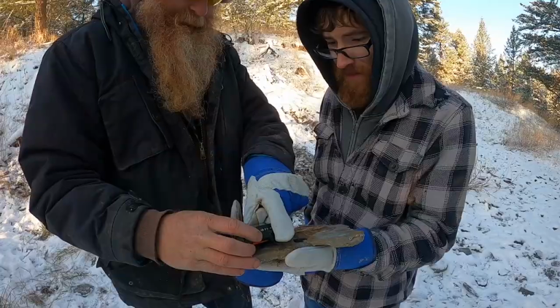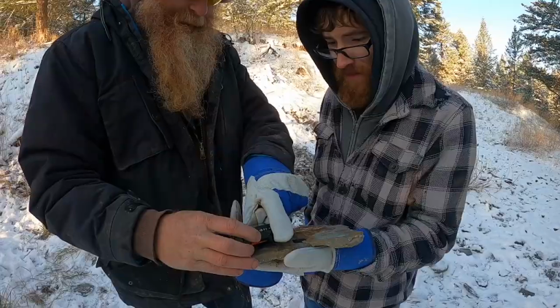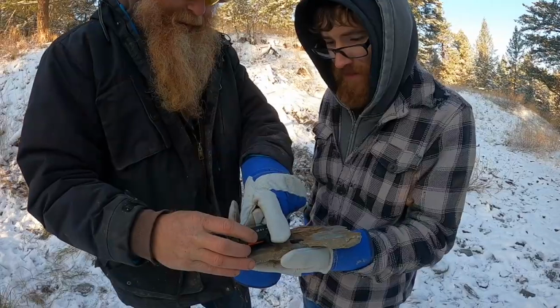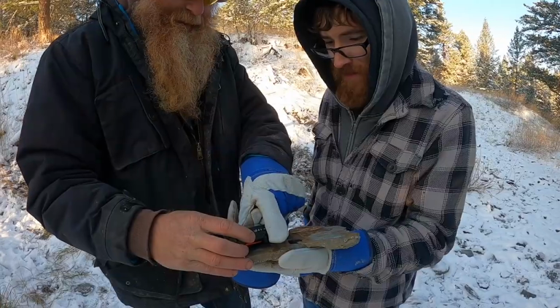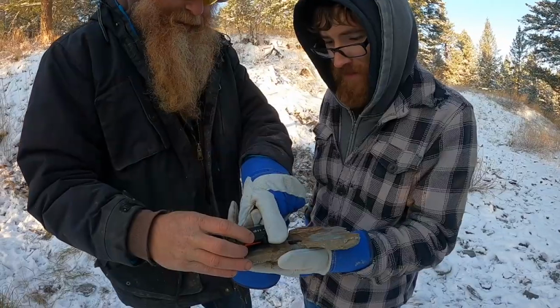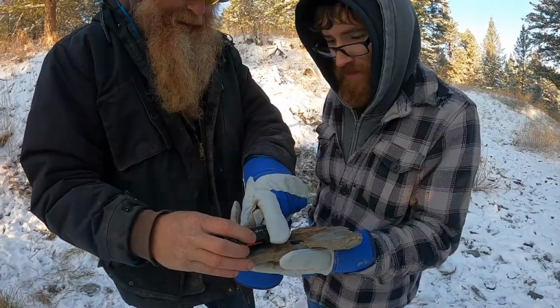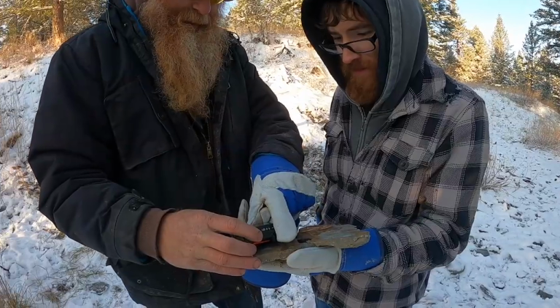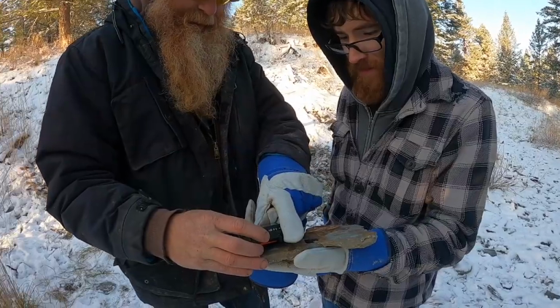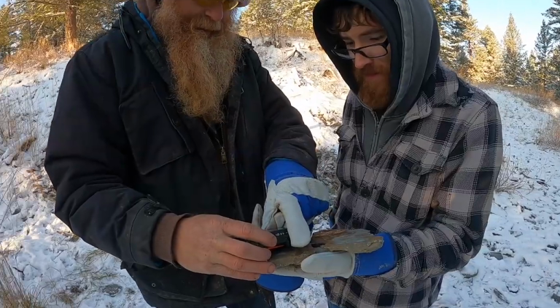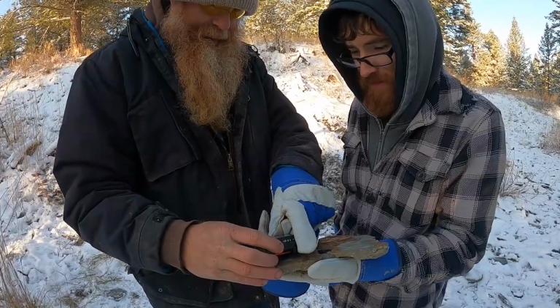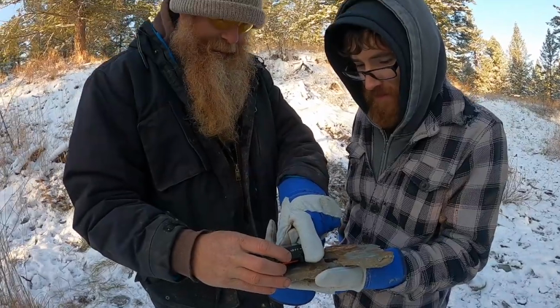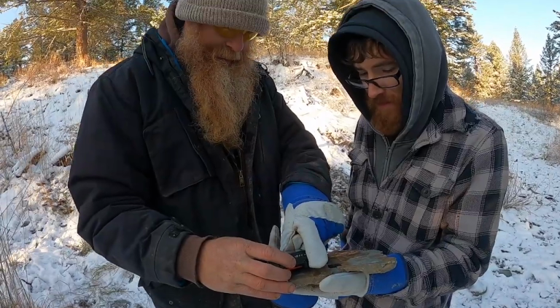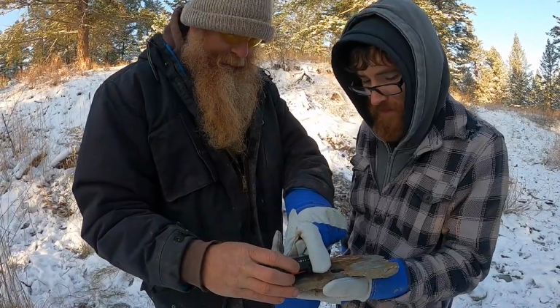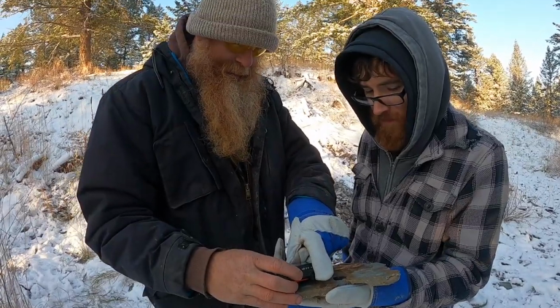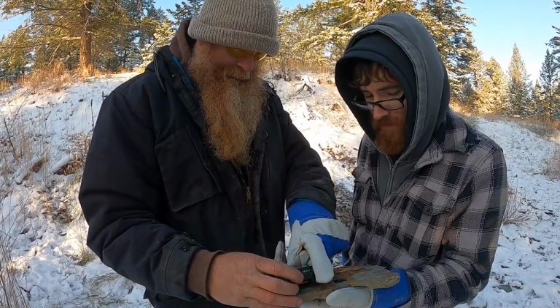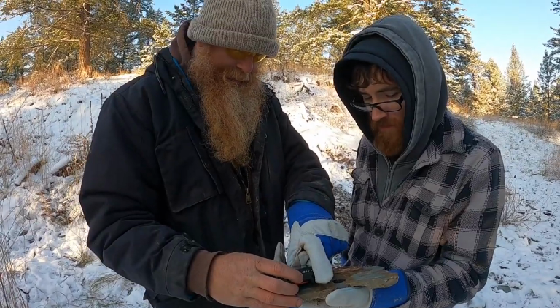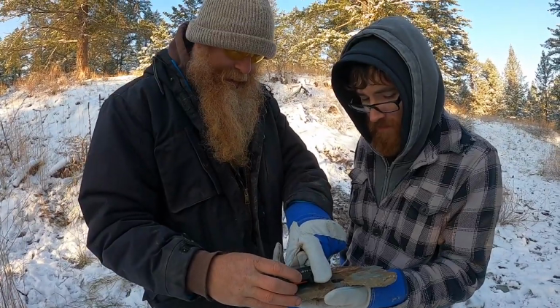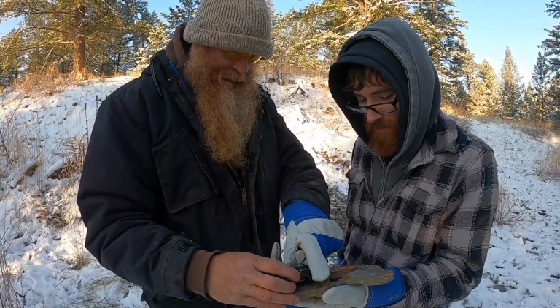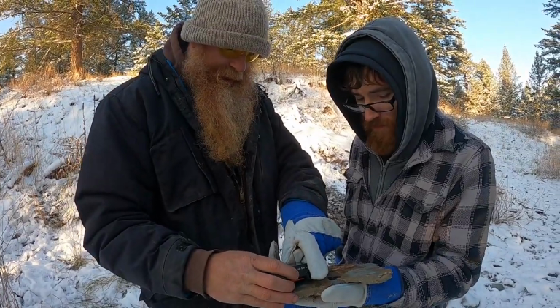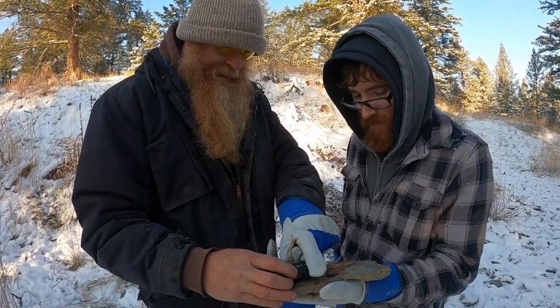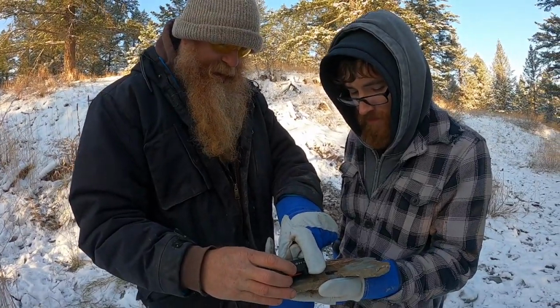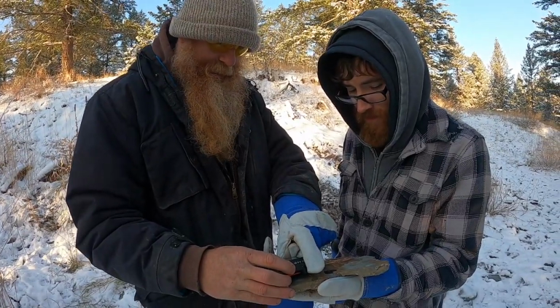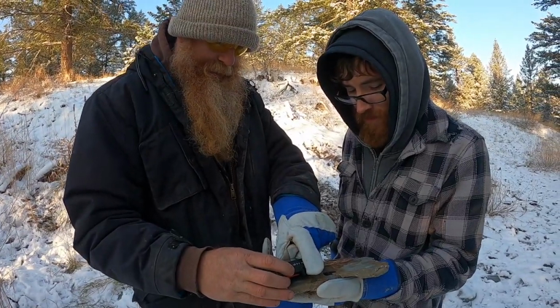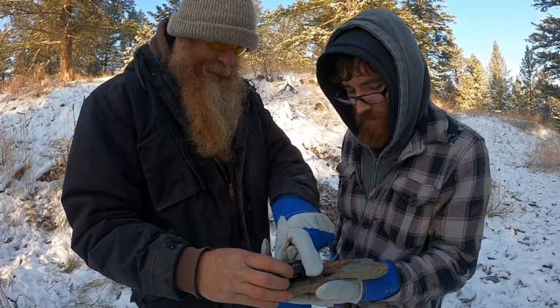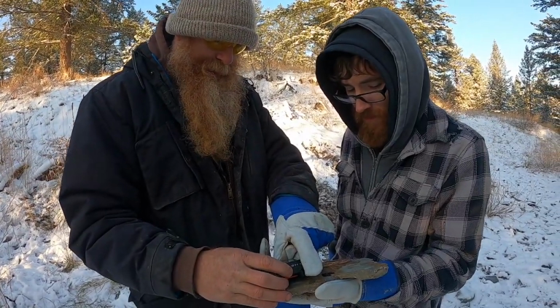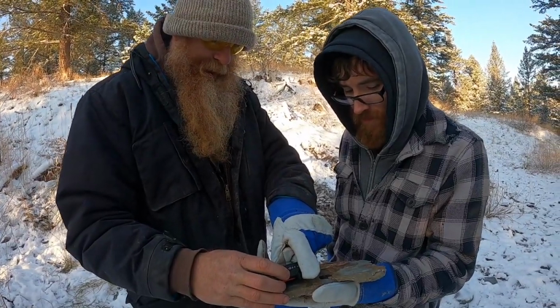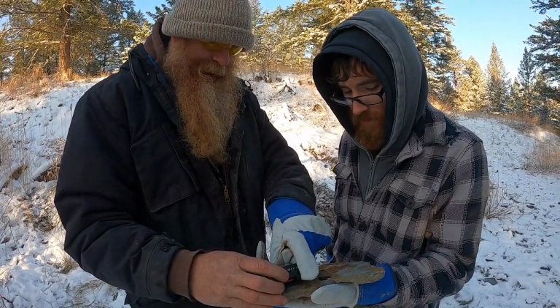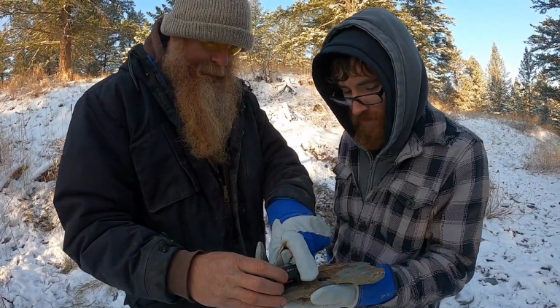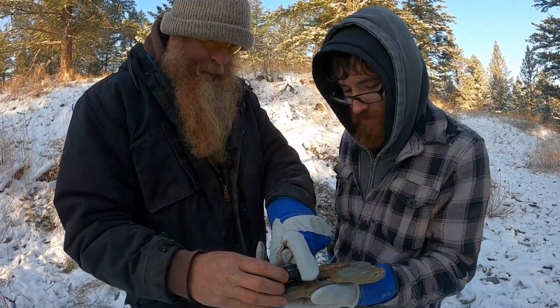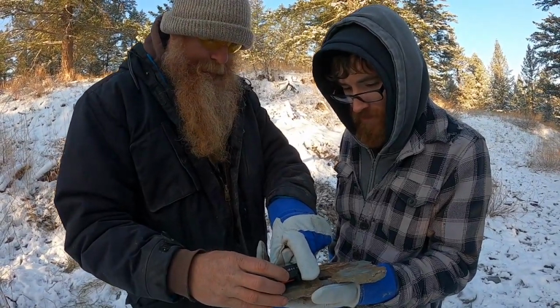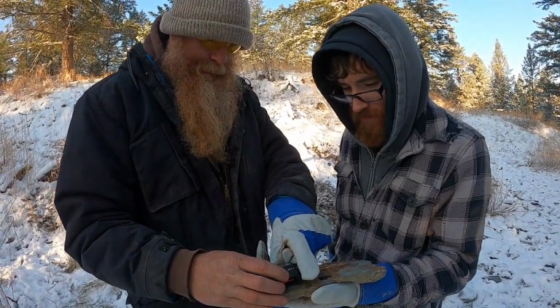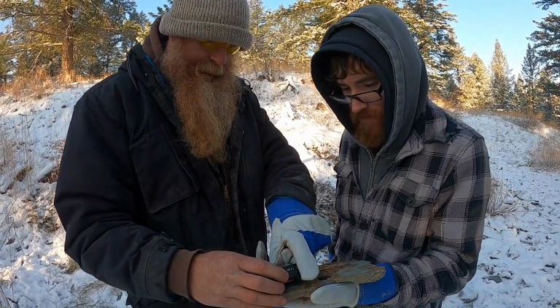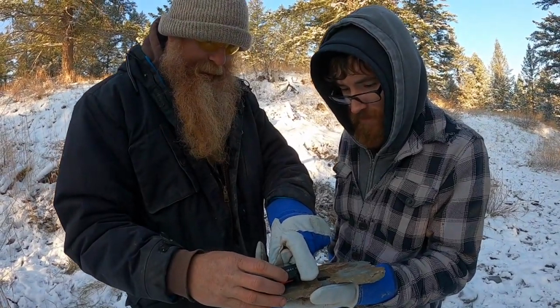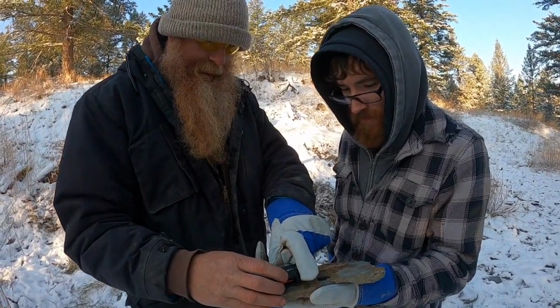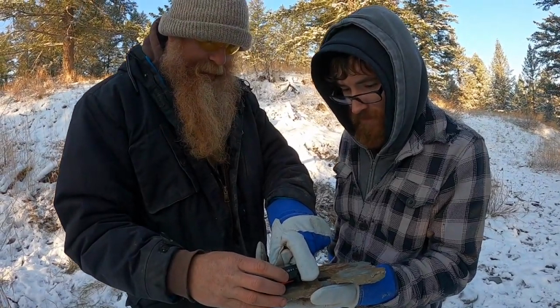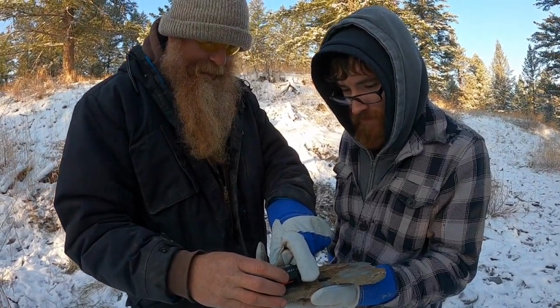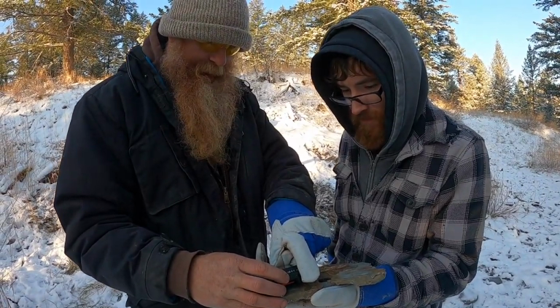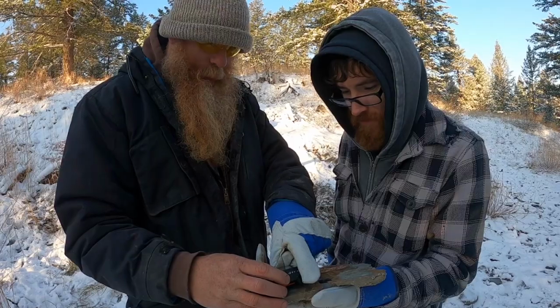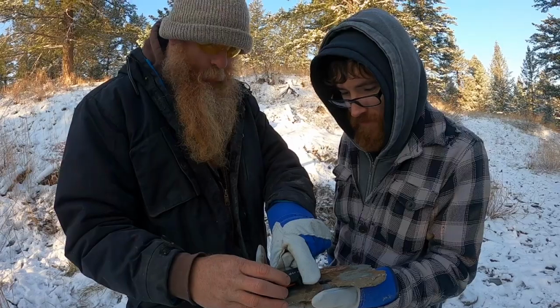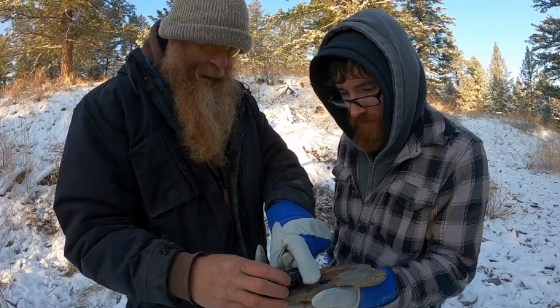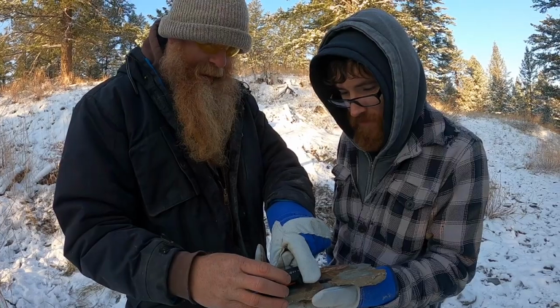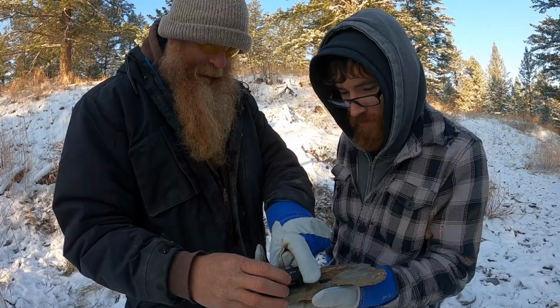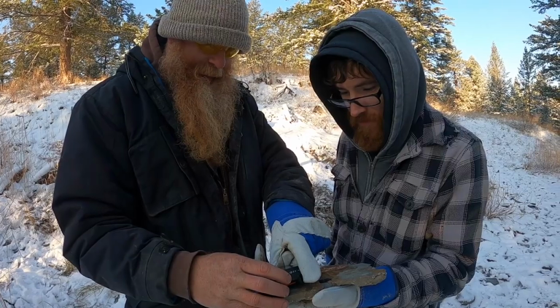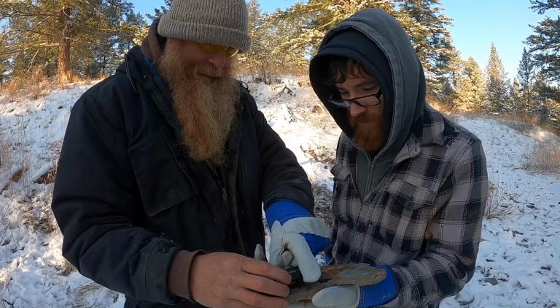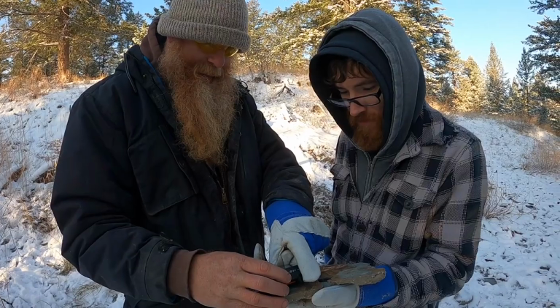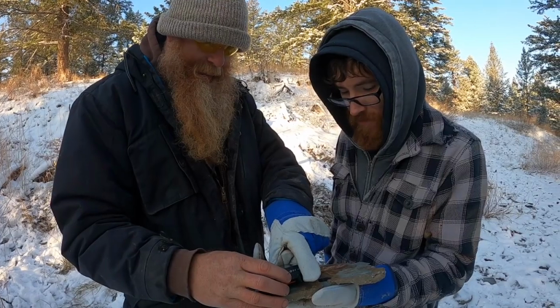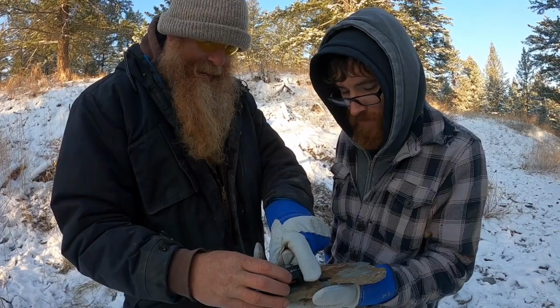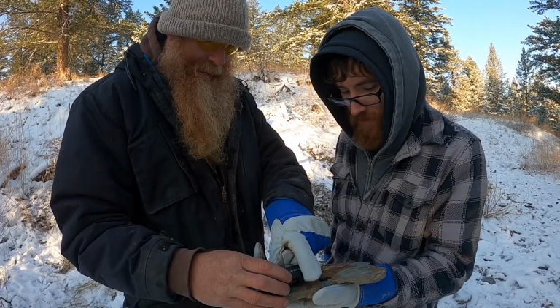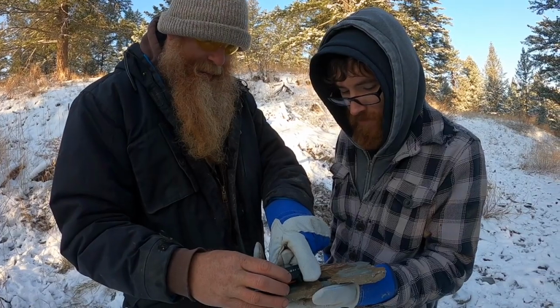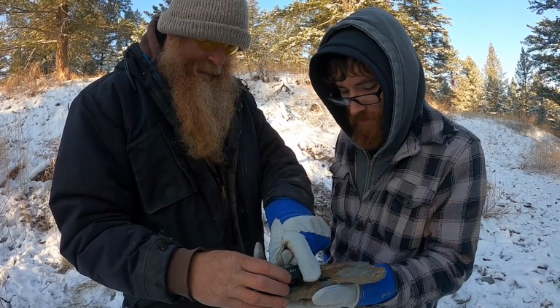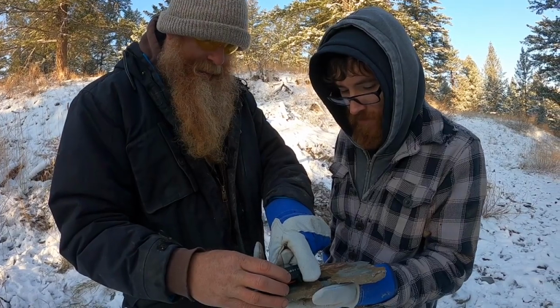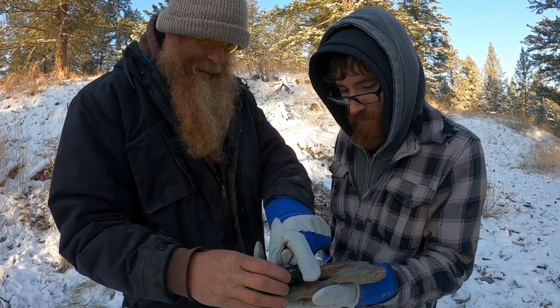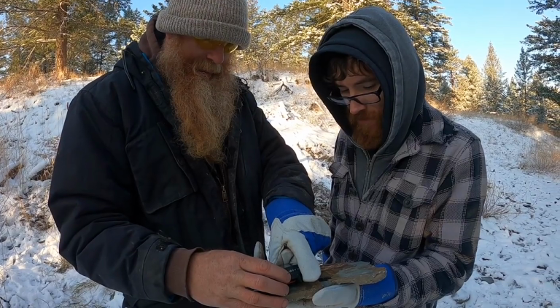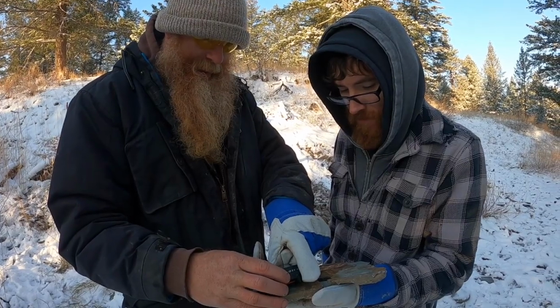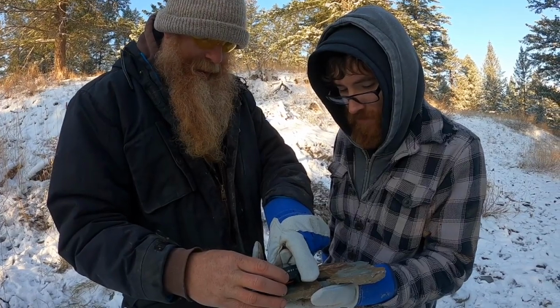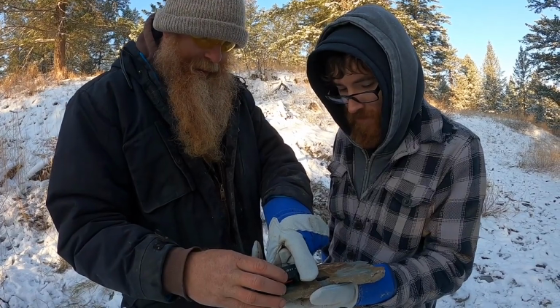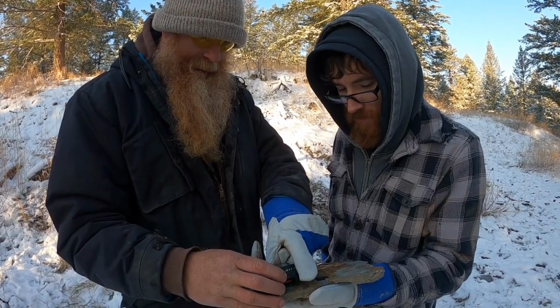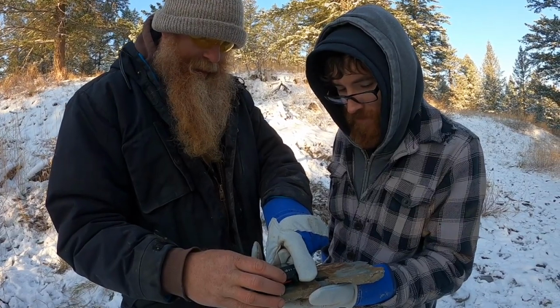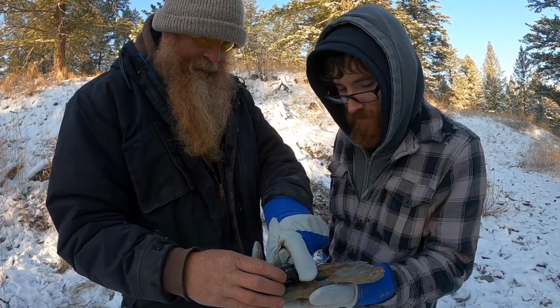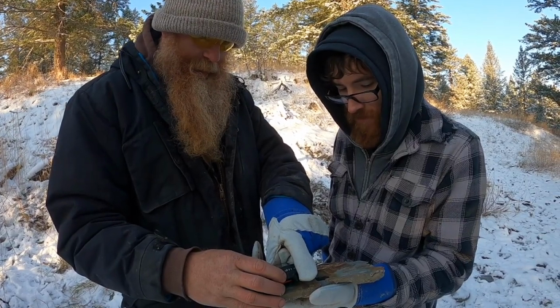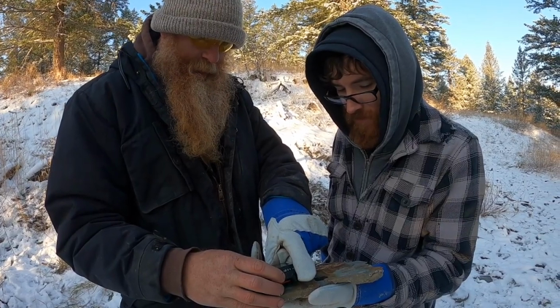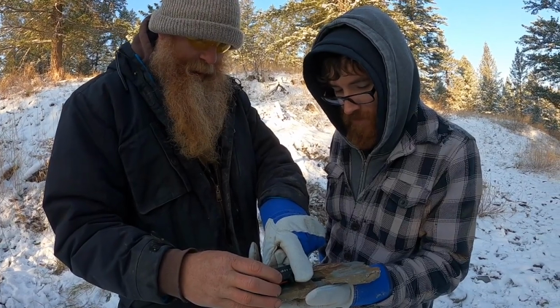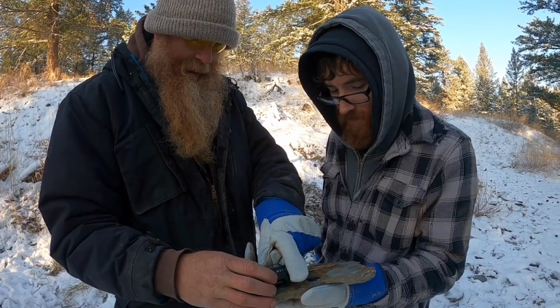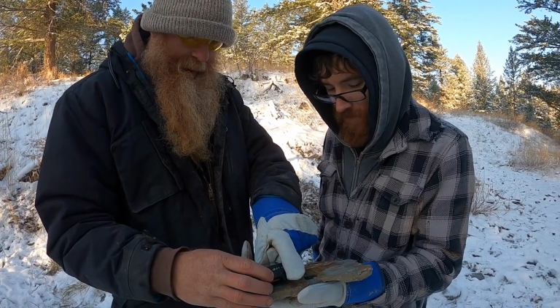Mikey's killing it. He's found three already. Braden, I haven't found one yet. Not even one.